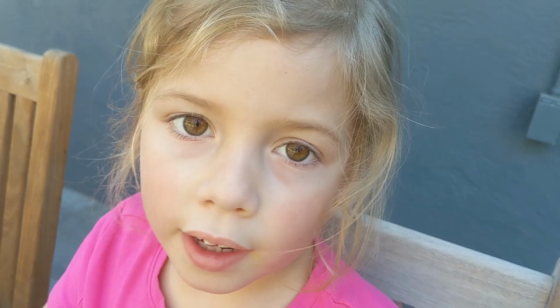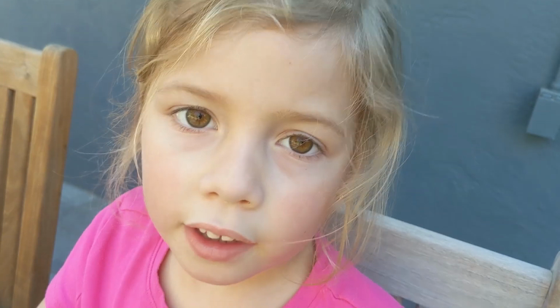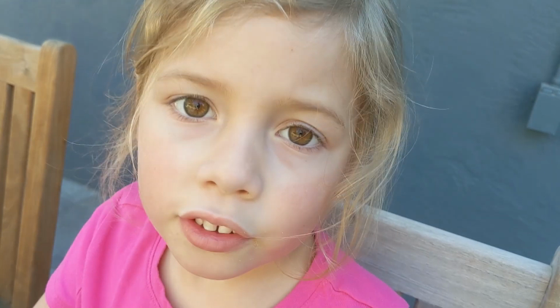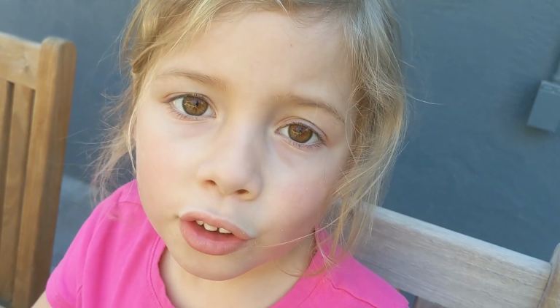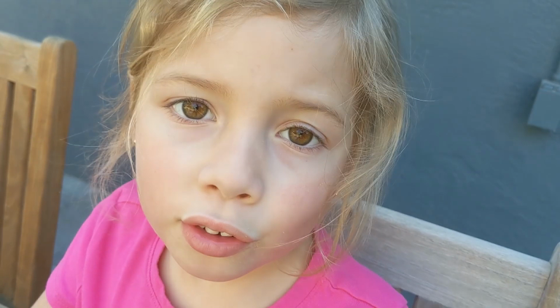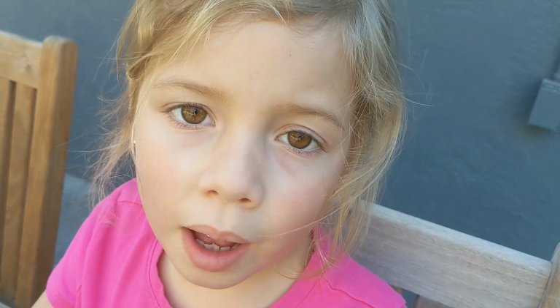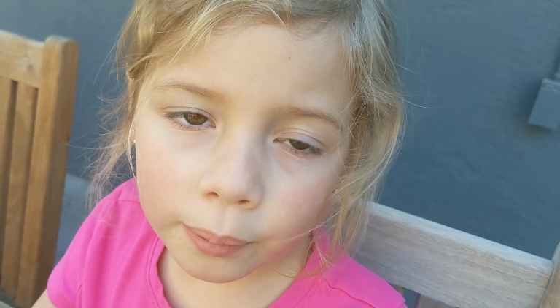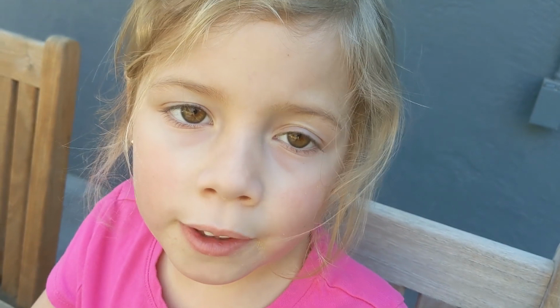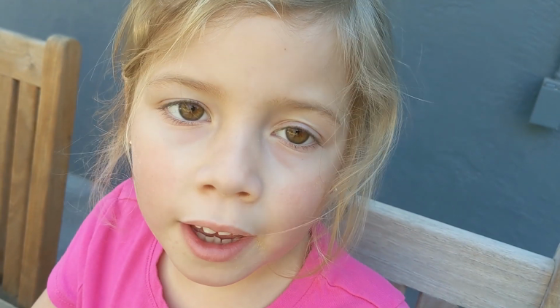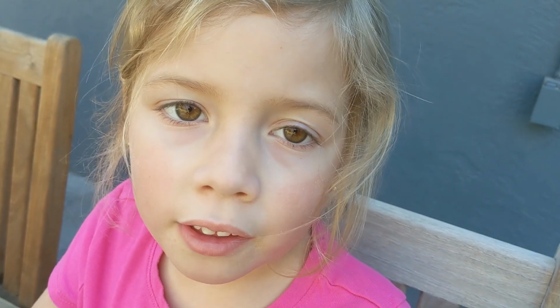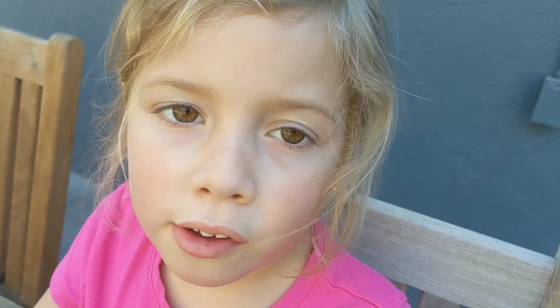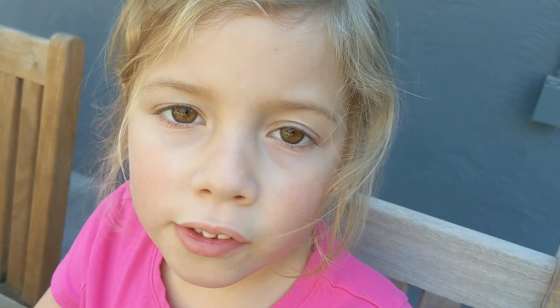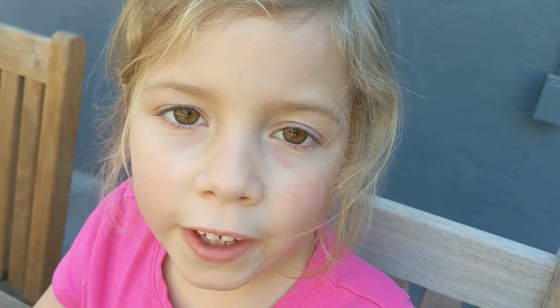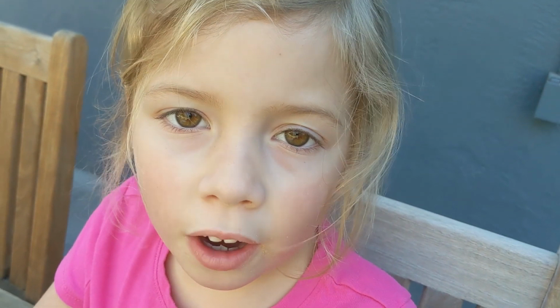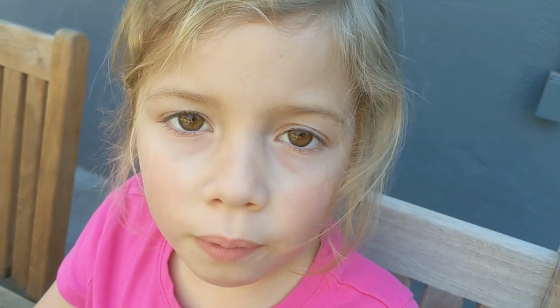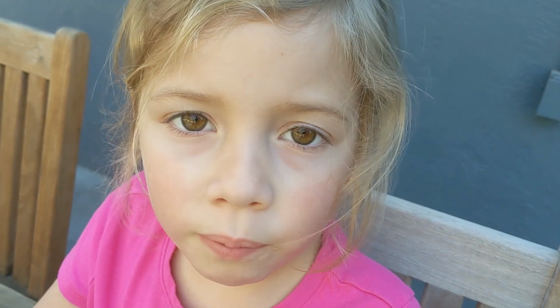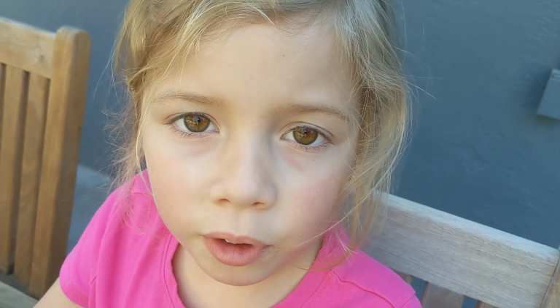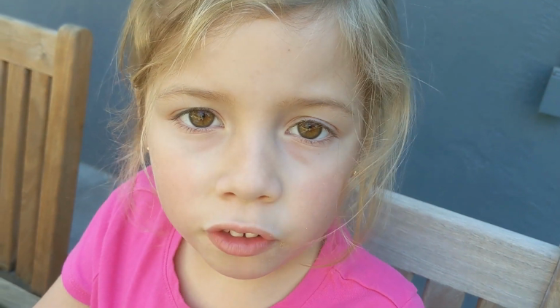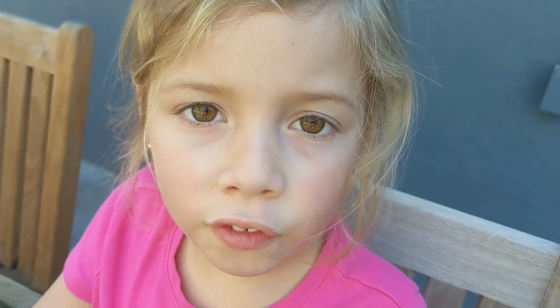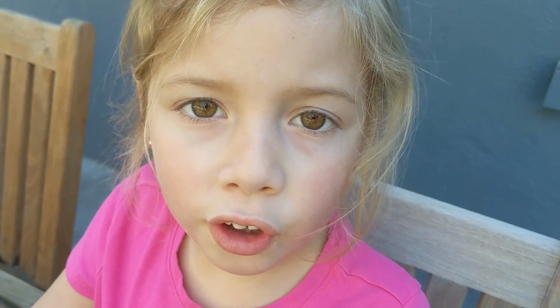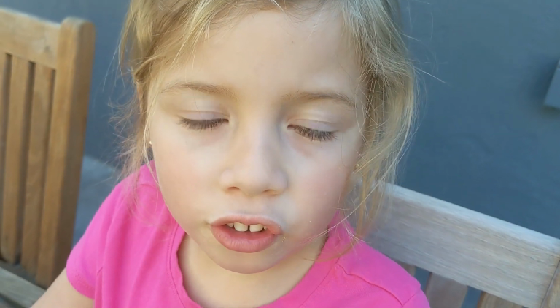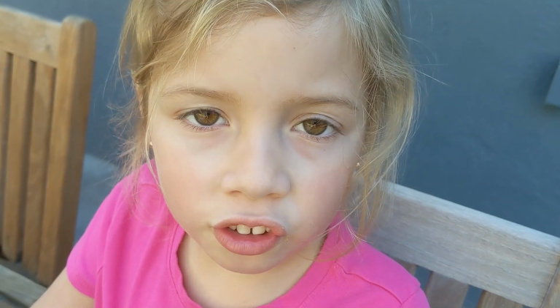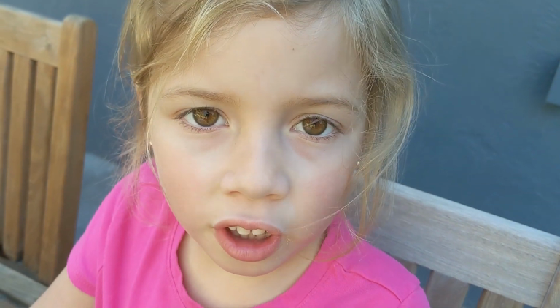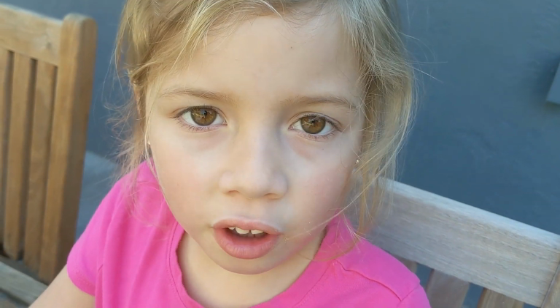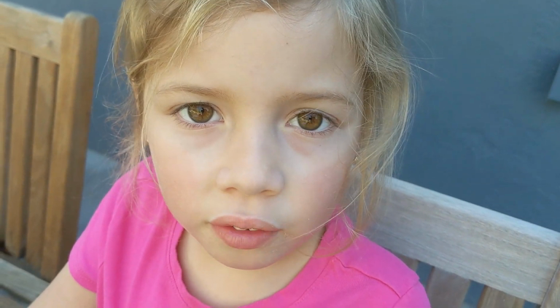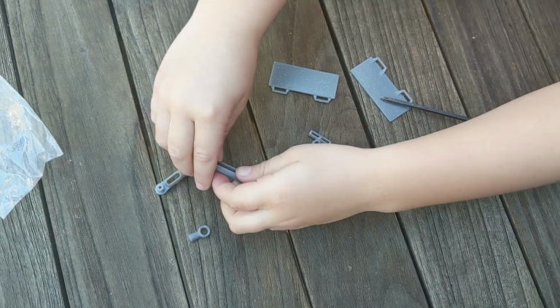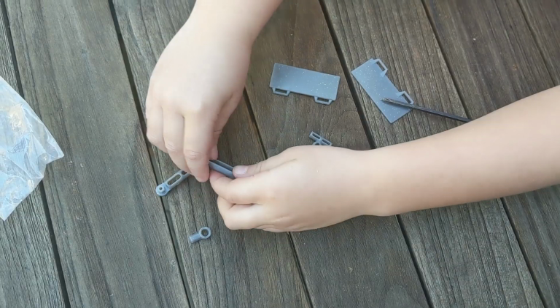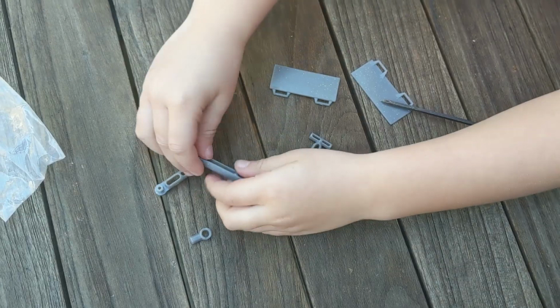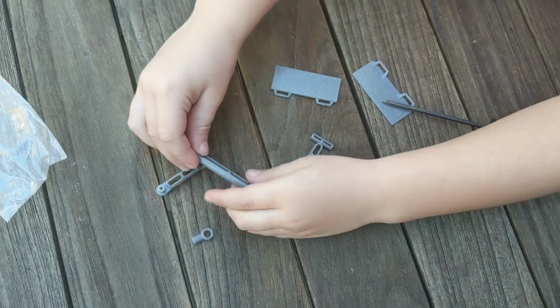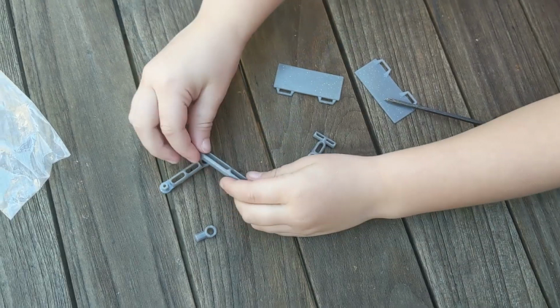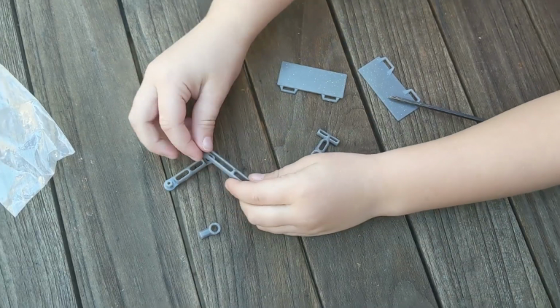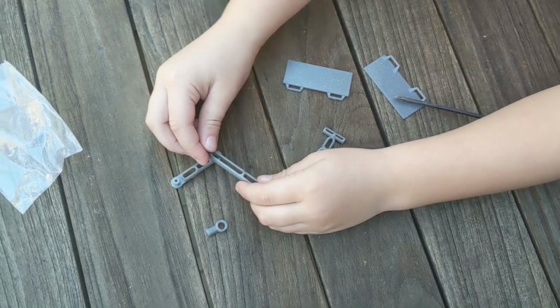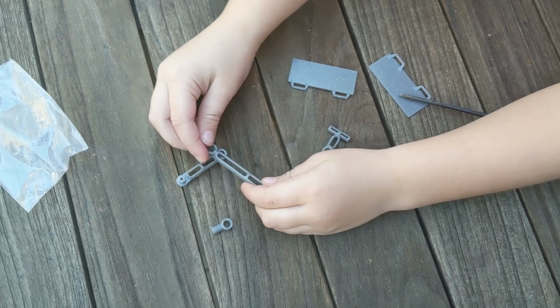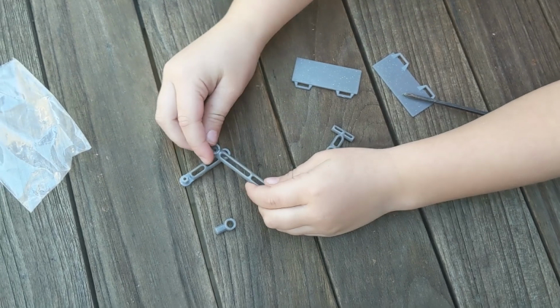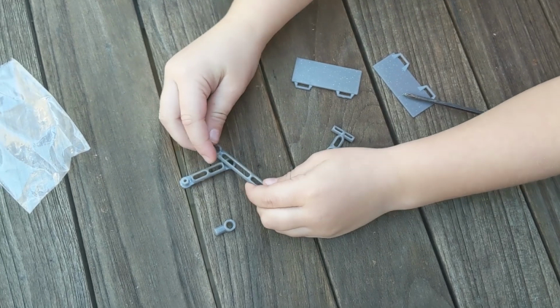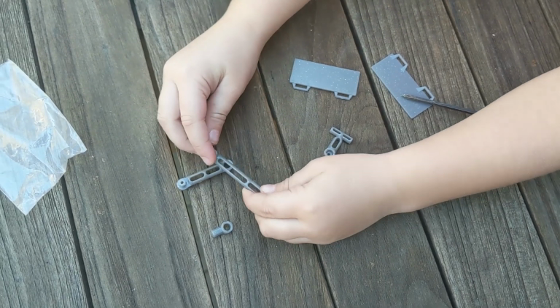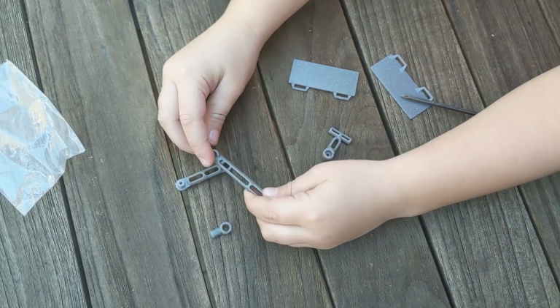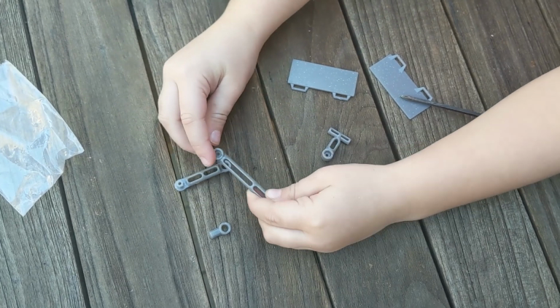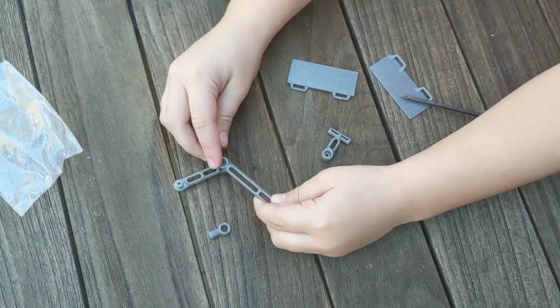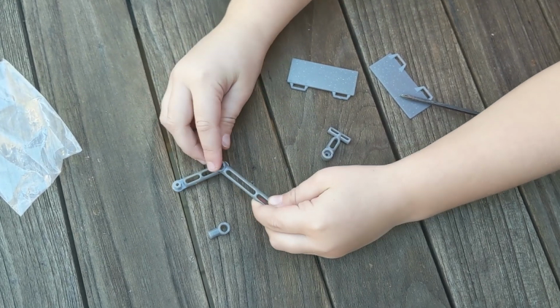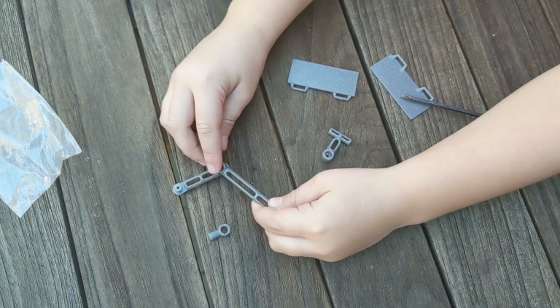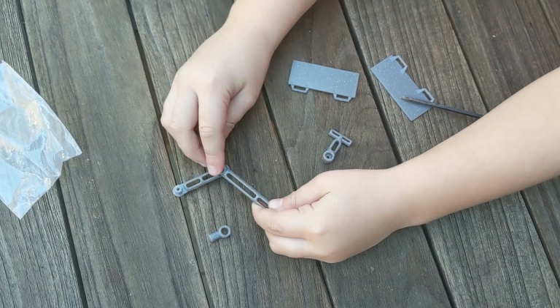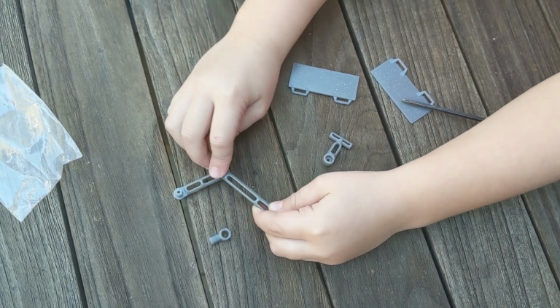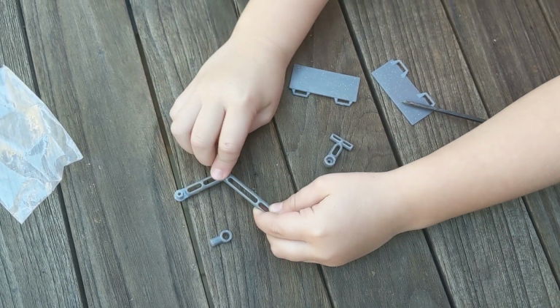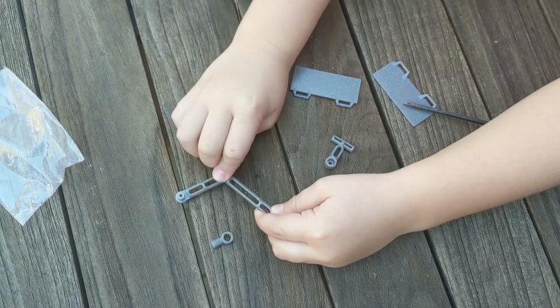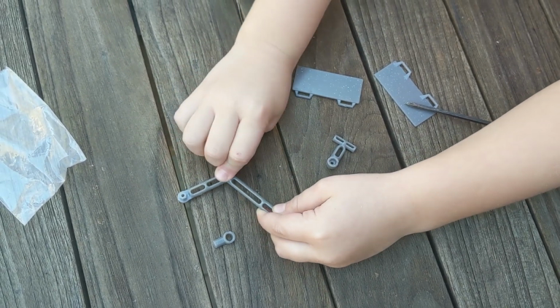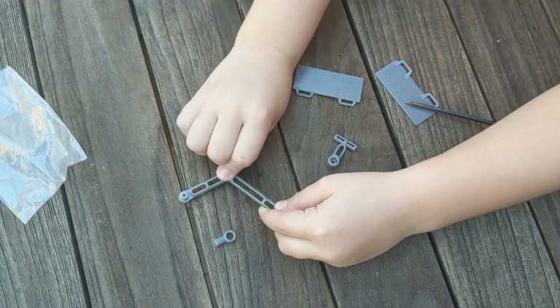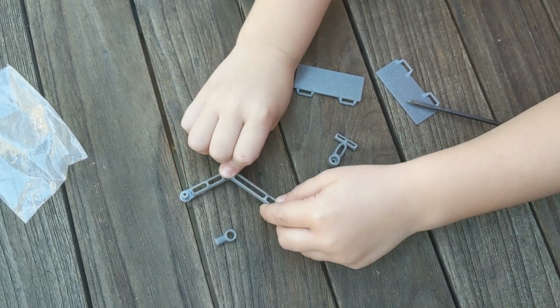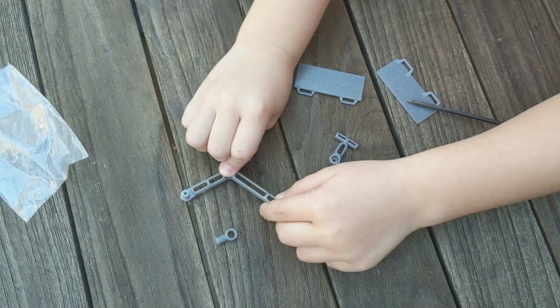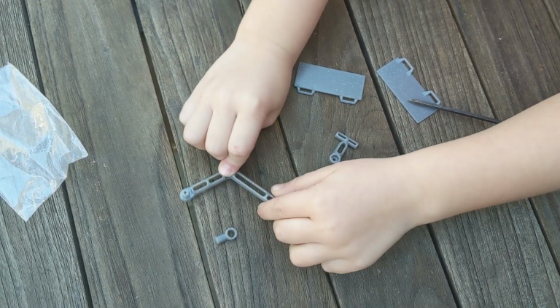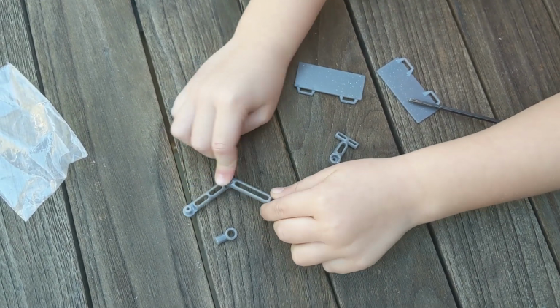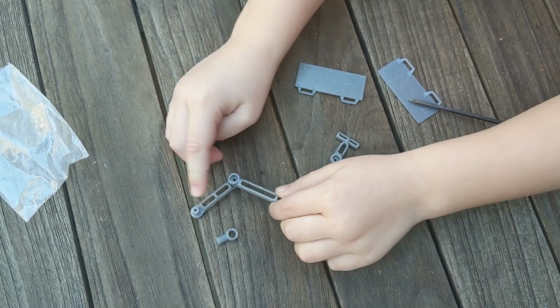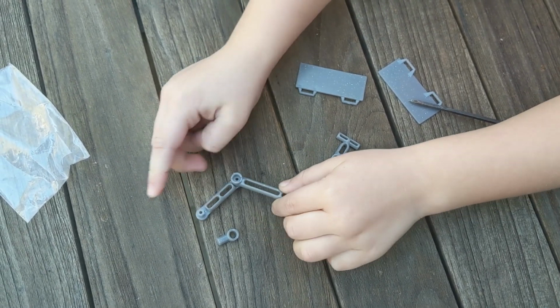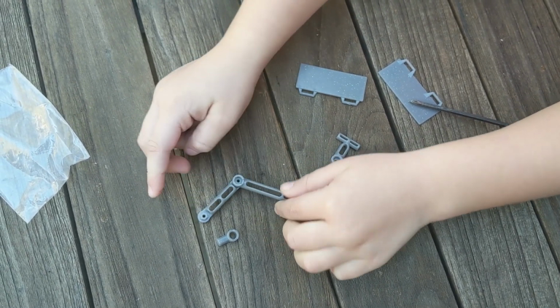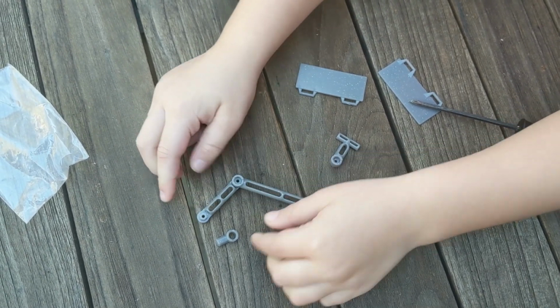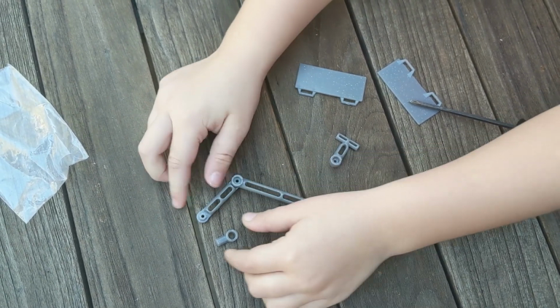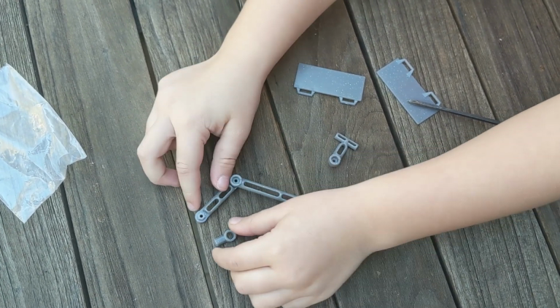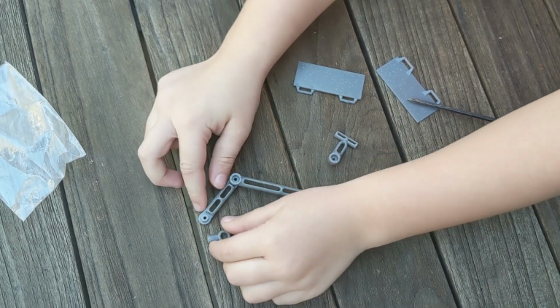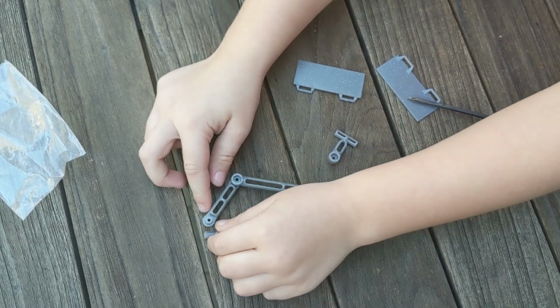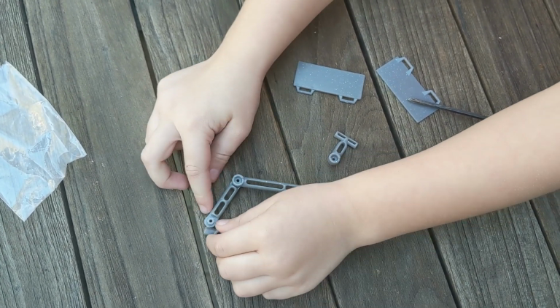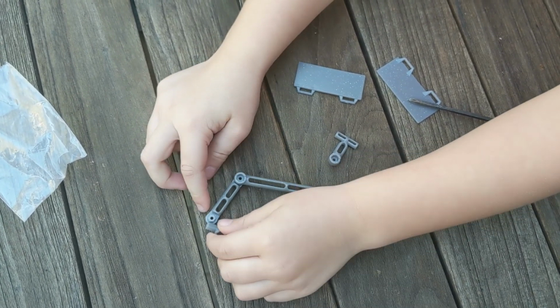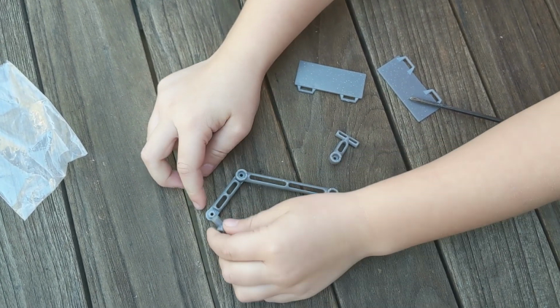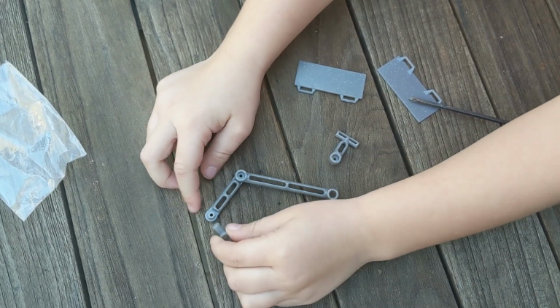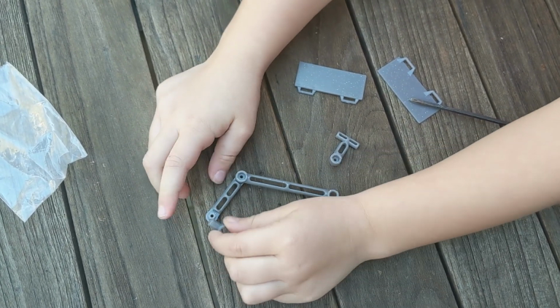Next, you snap together the arm for the photocell. Got it. Snapped.